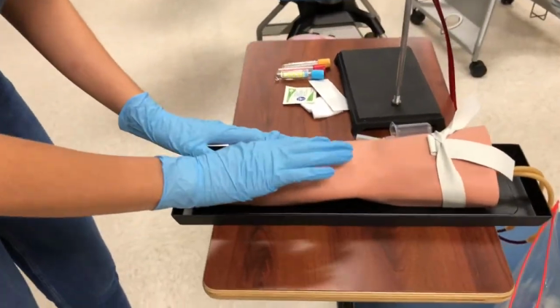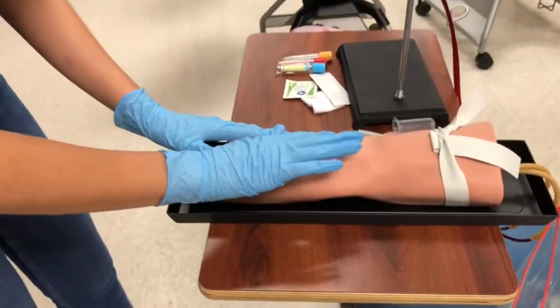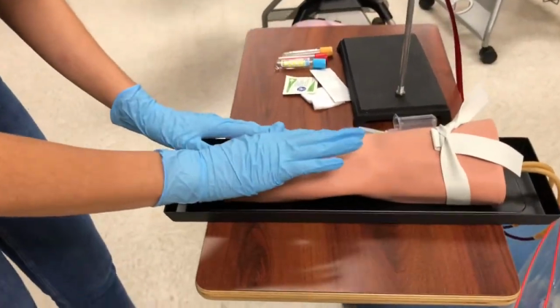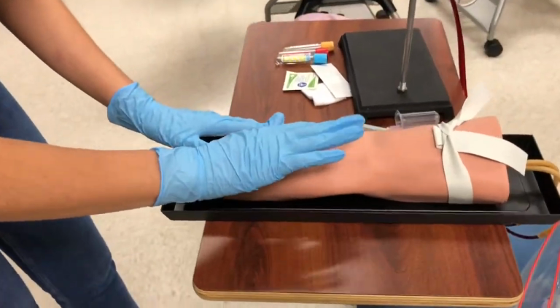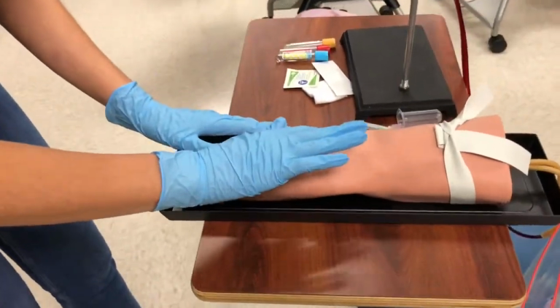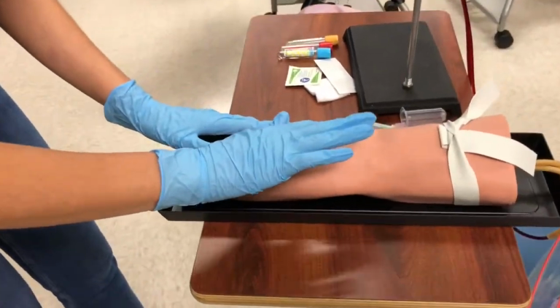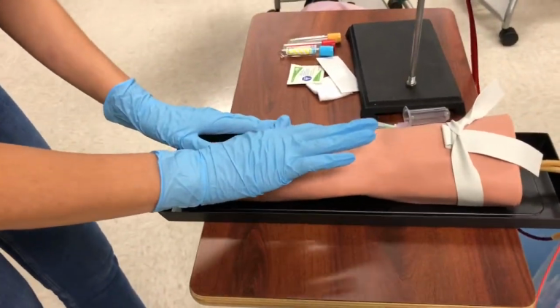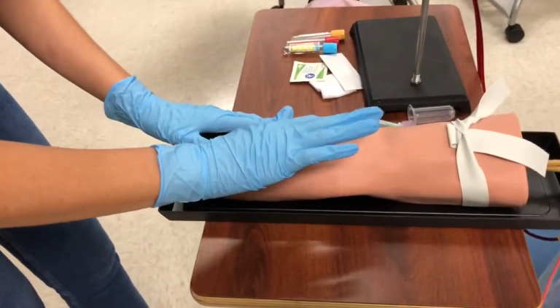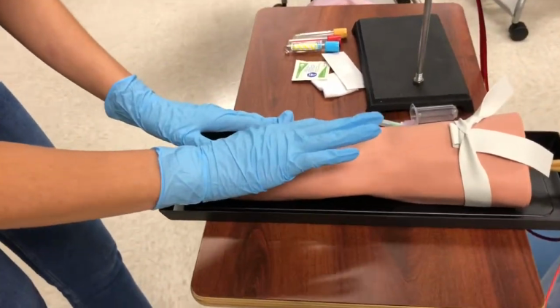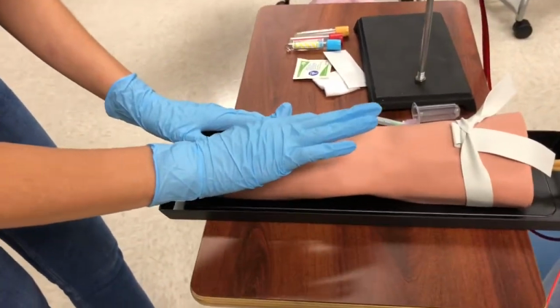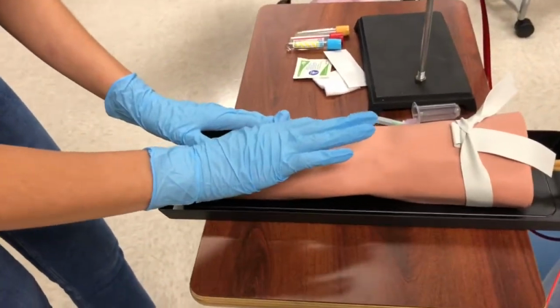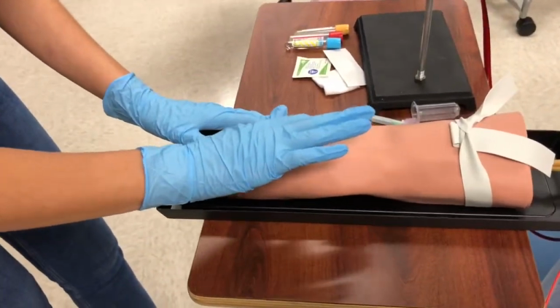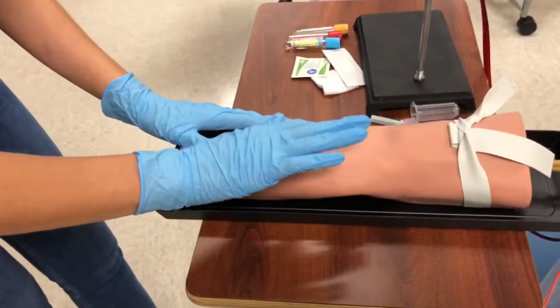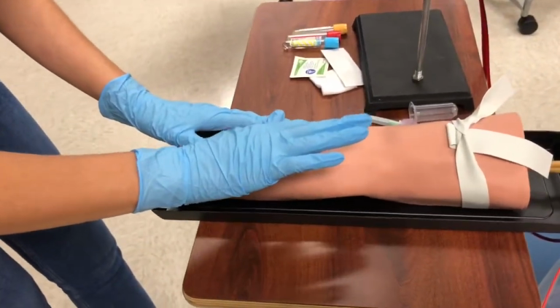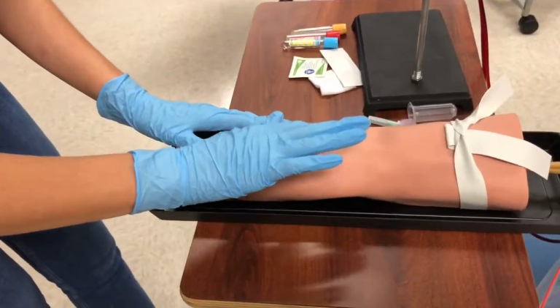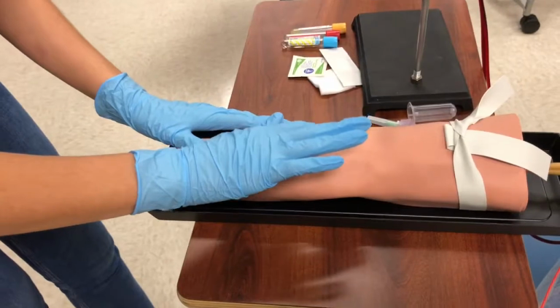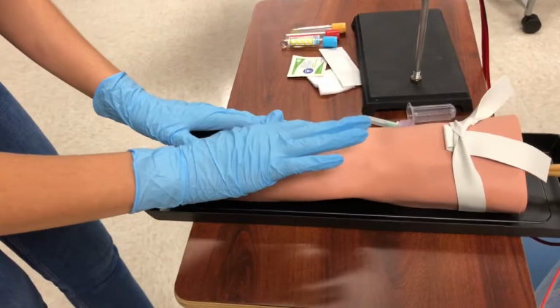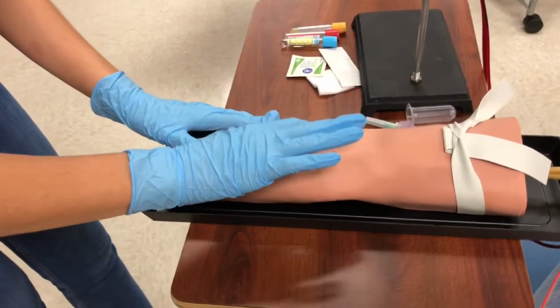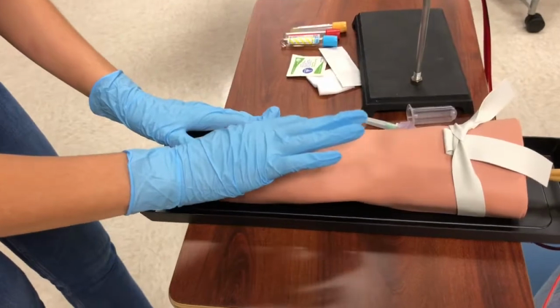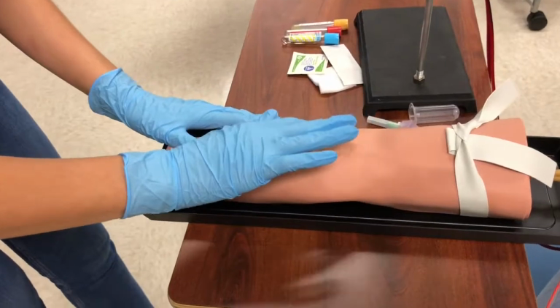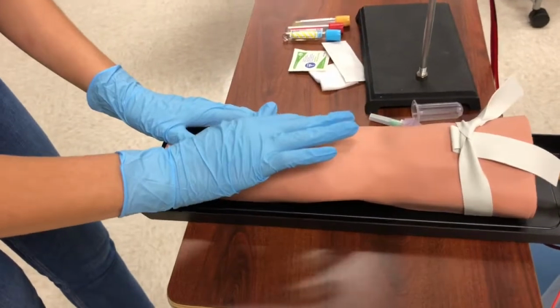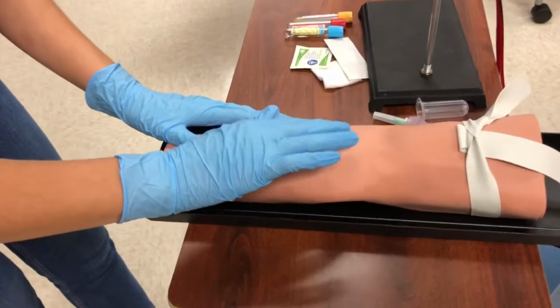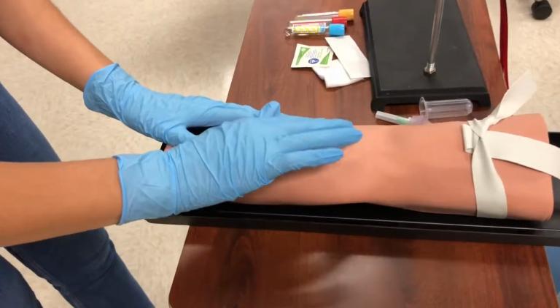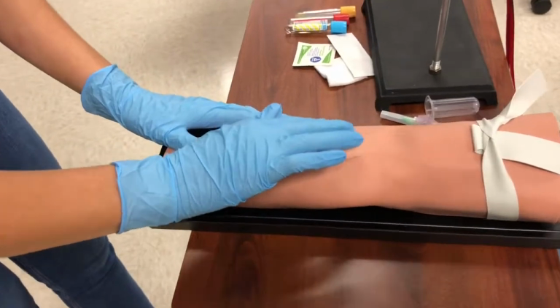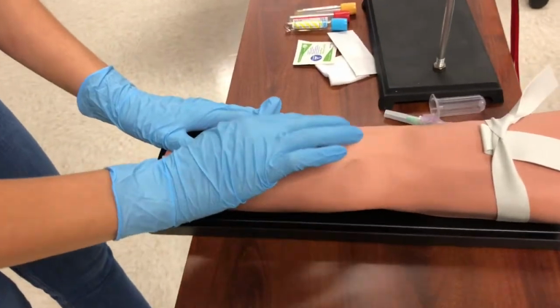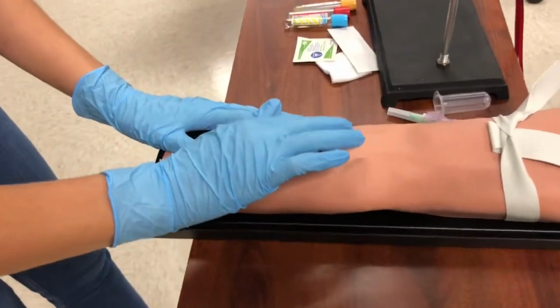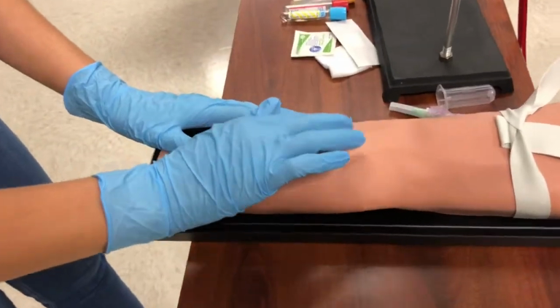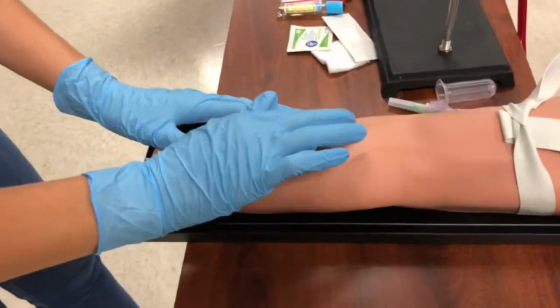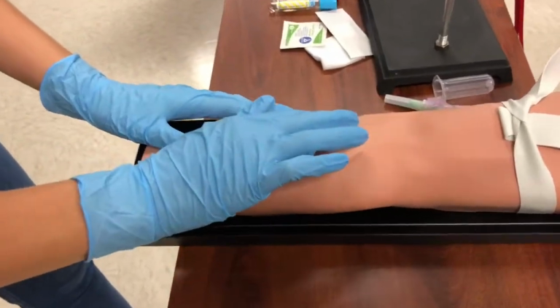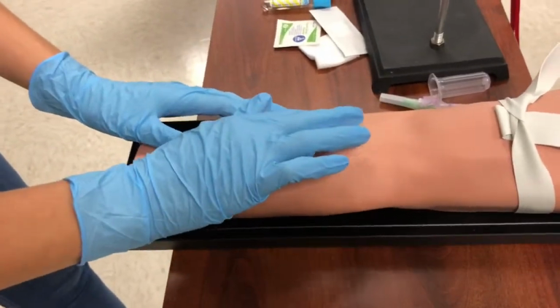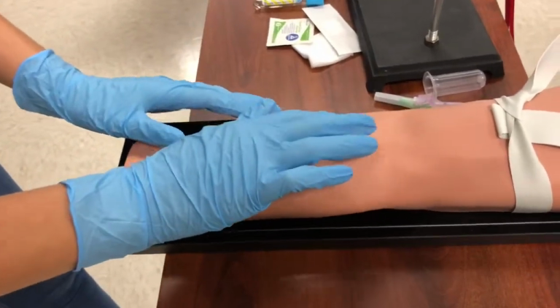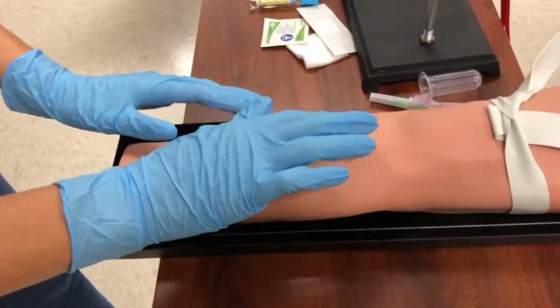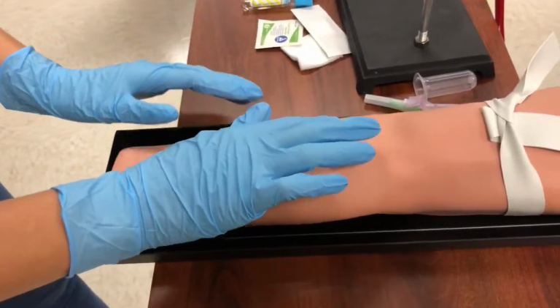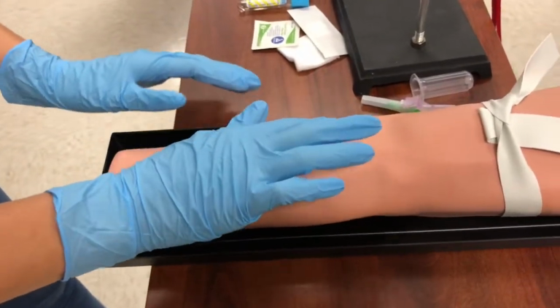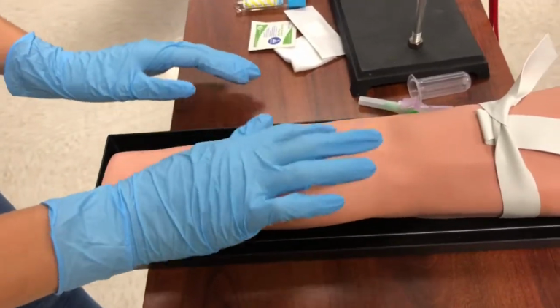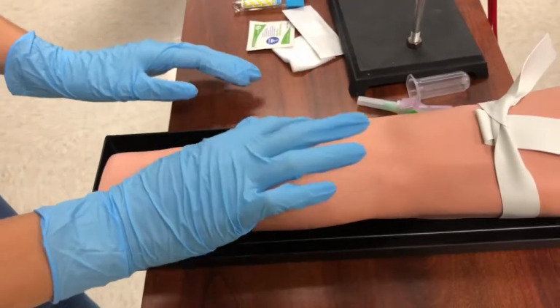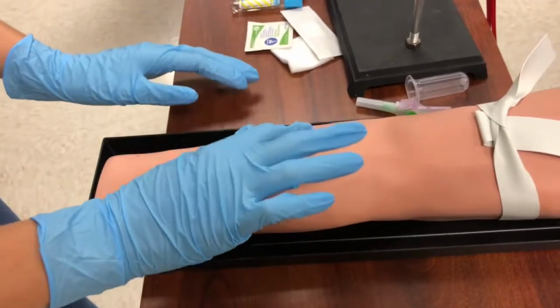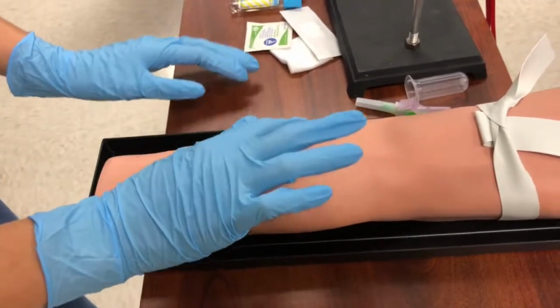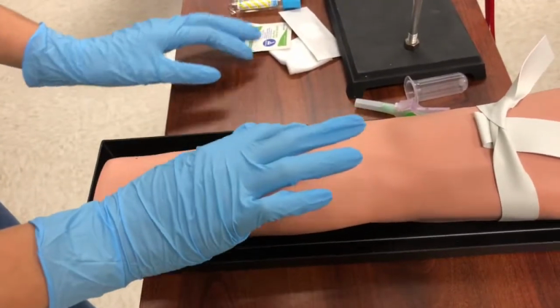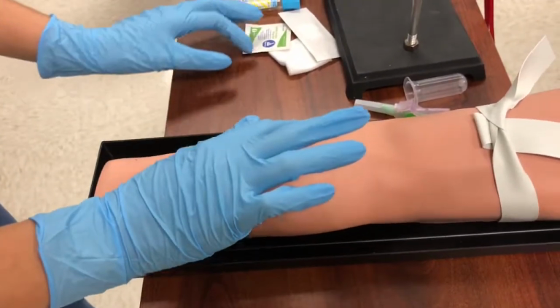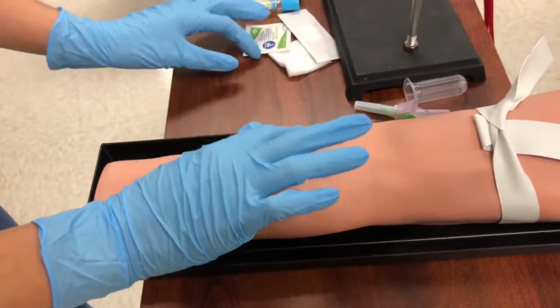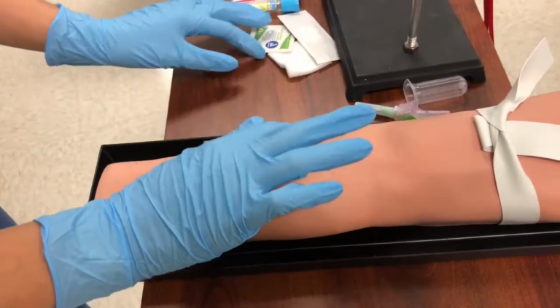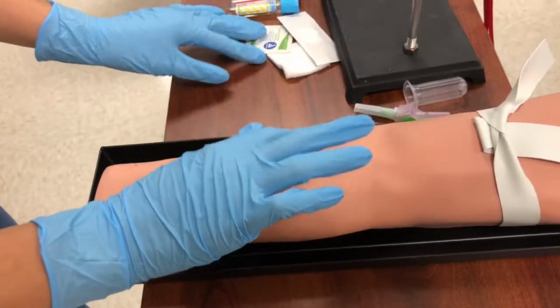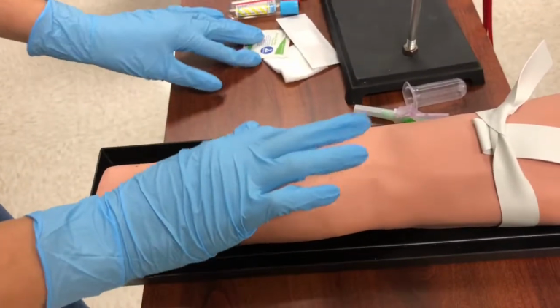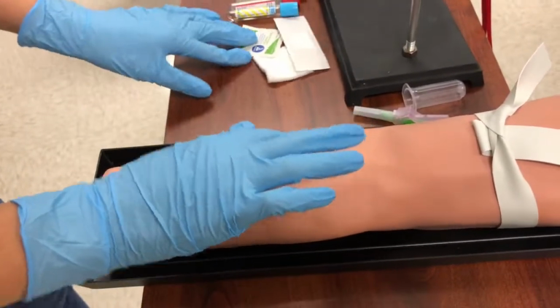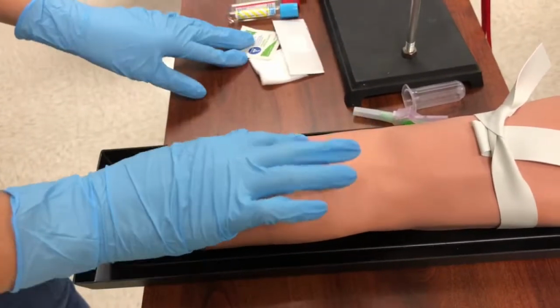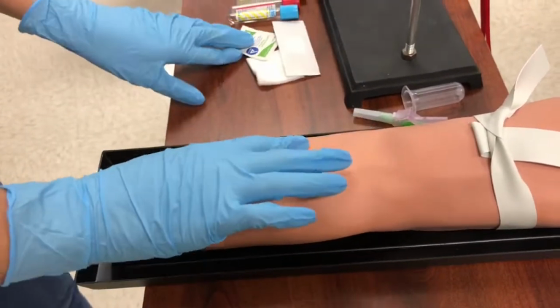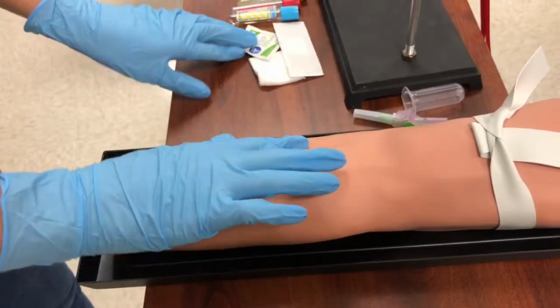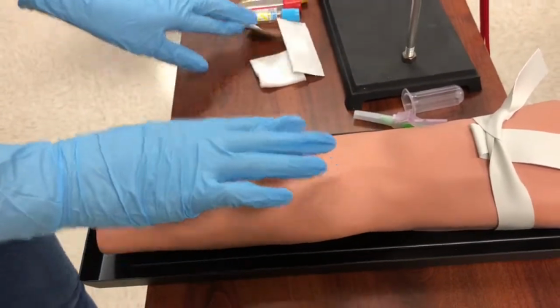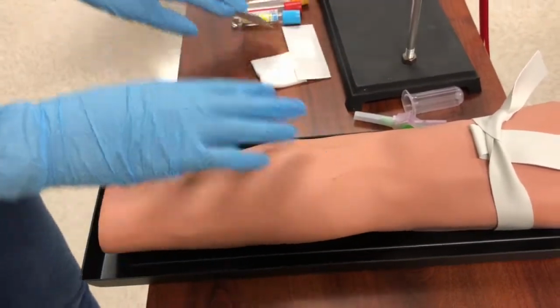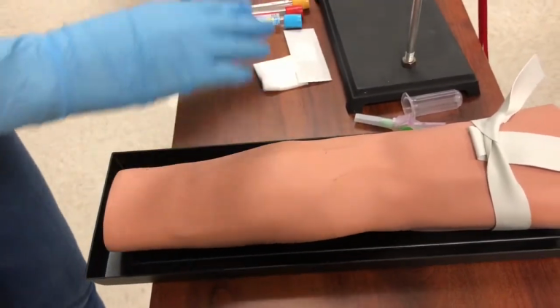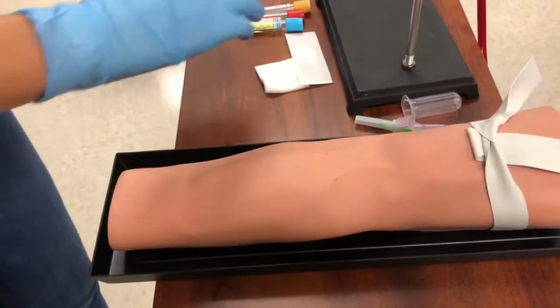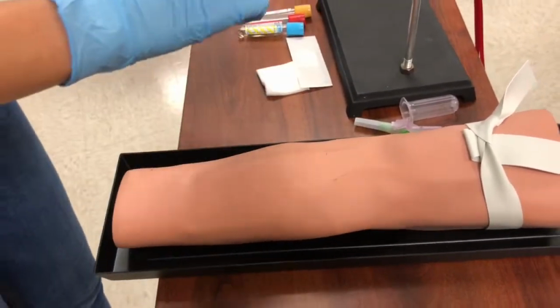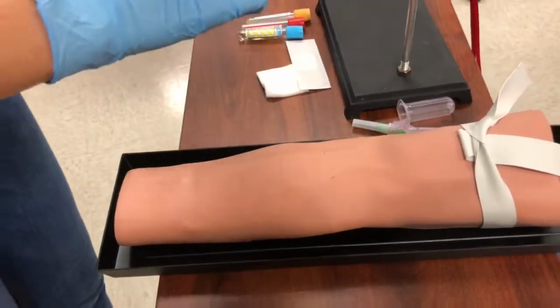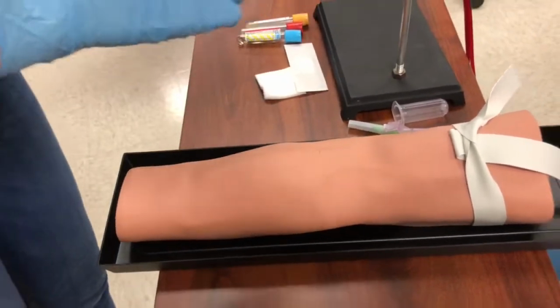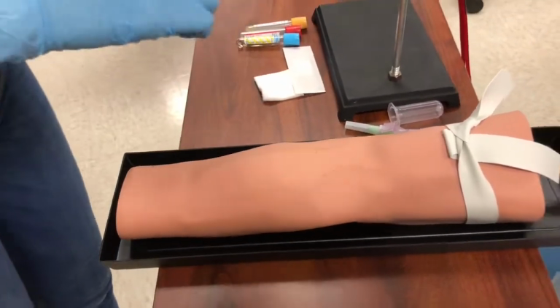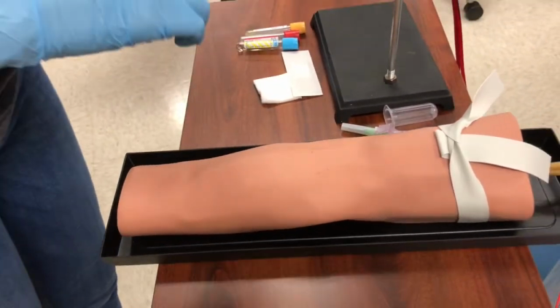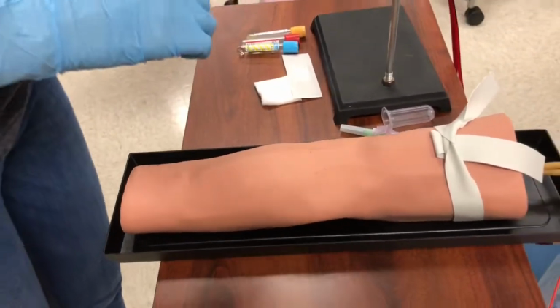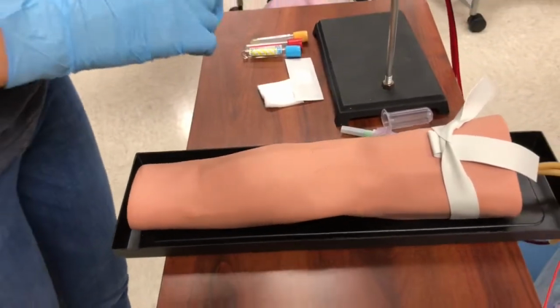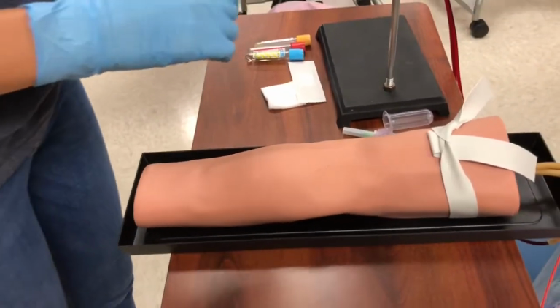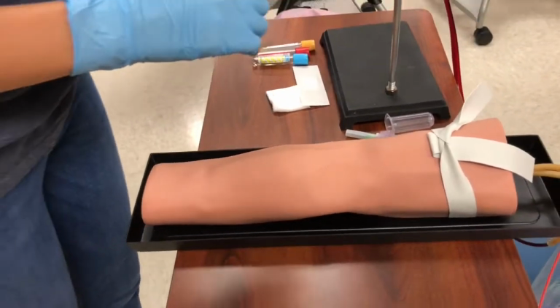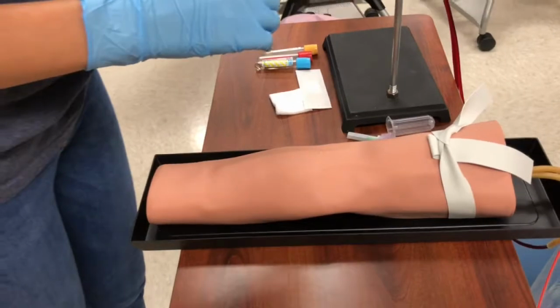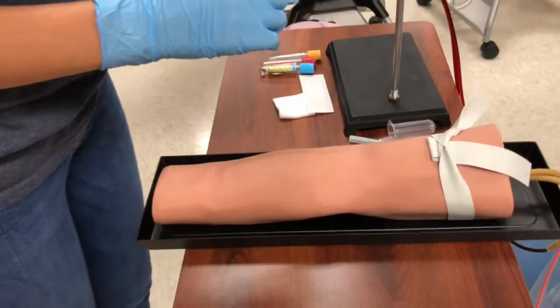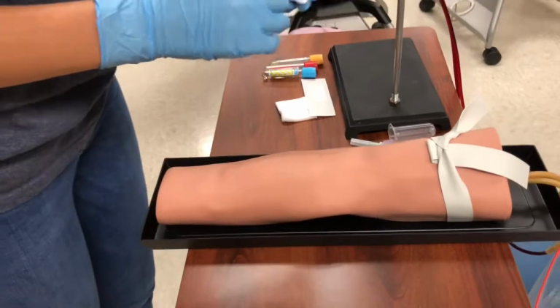Now I palpate for the vein. I want to make sure the vein feels bouncy so that I'm not poking a tendon or nerve or anything other than a vein.